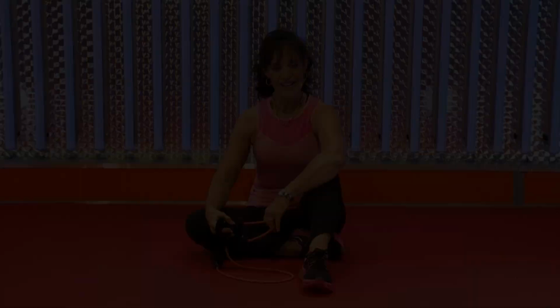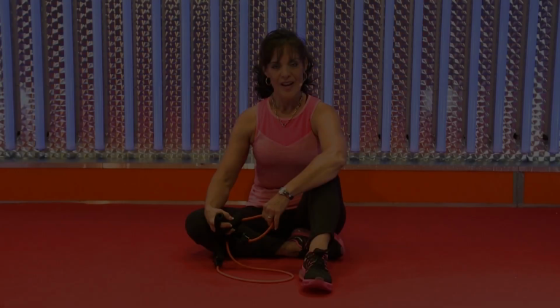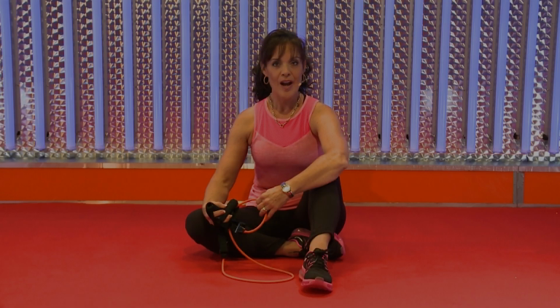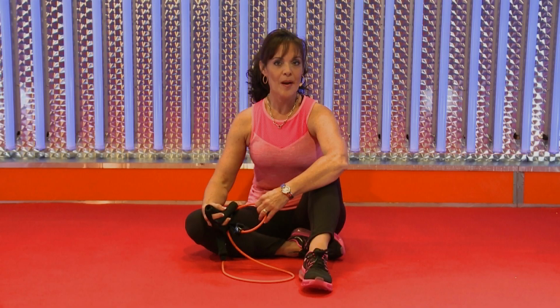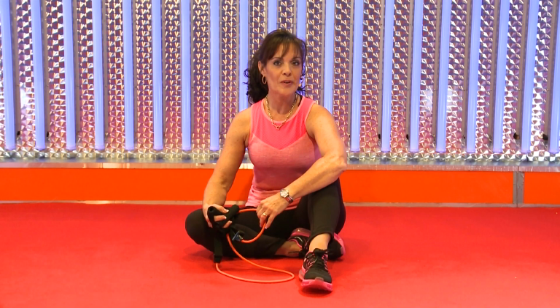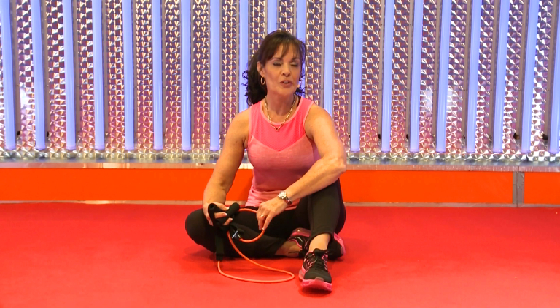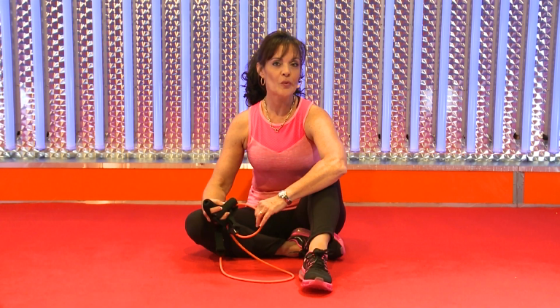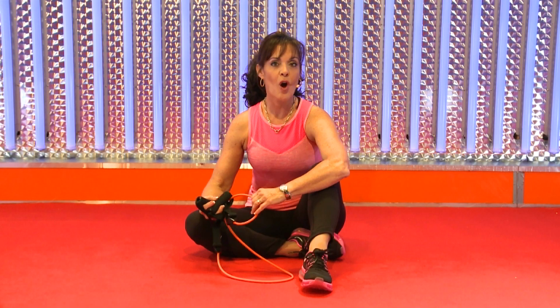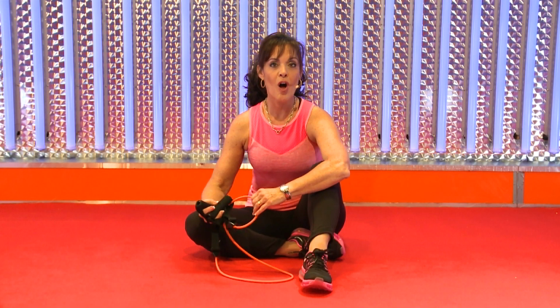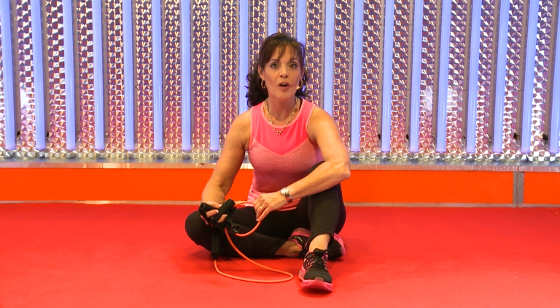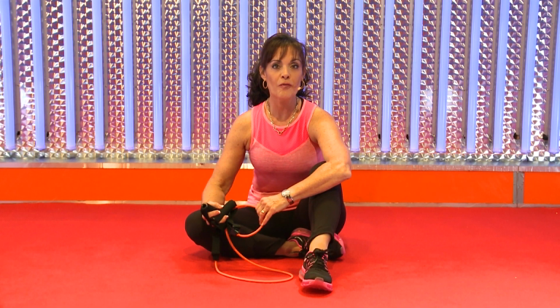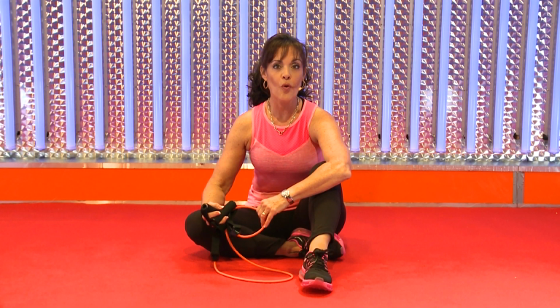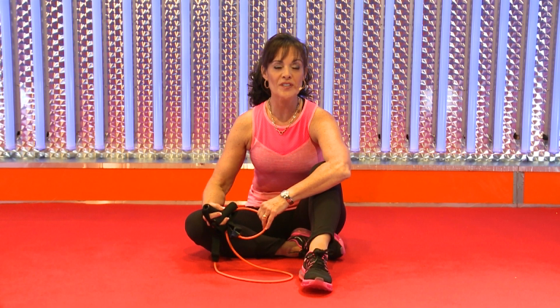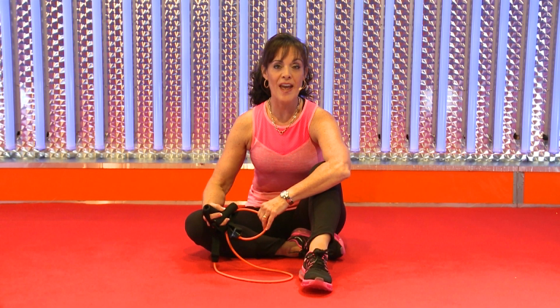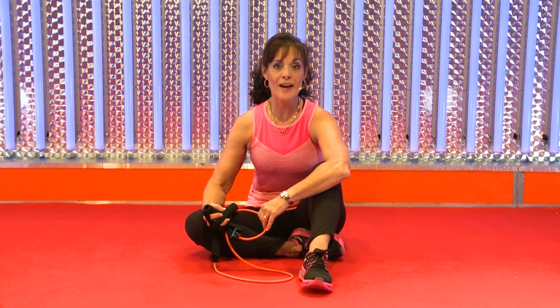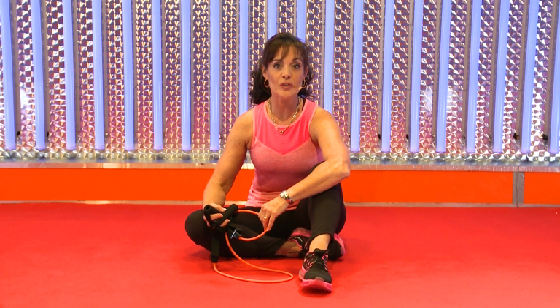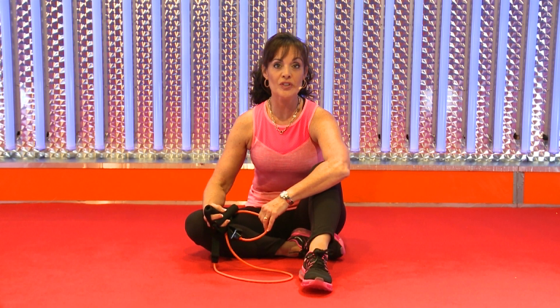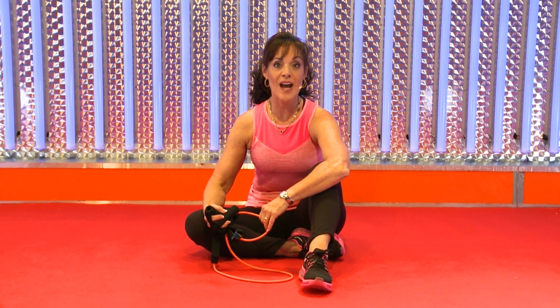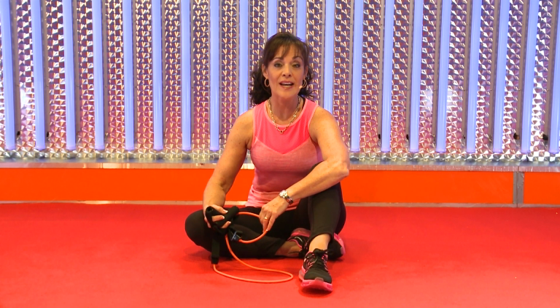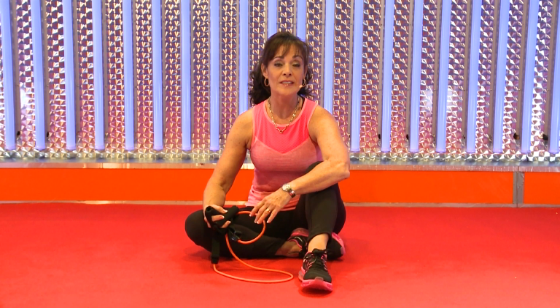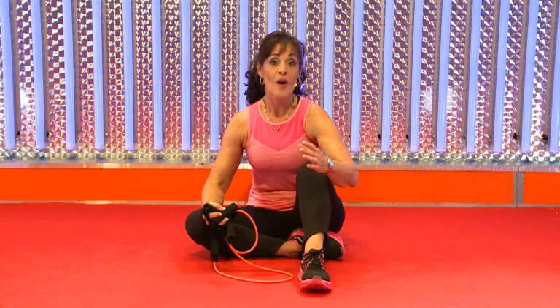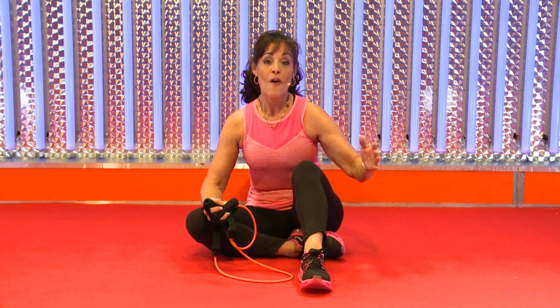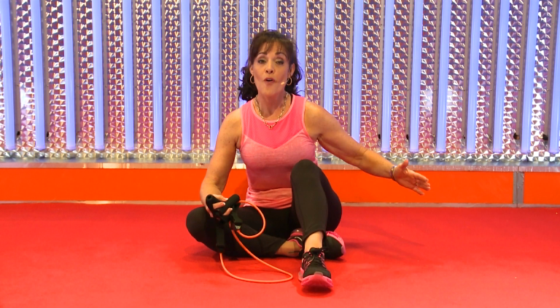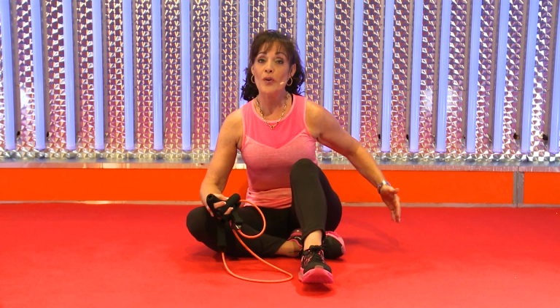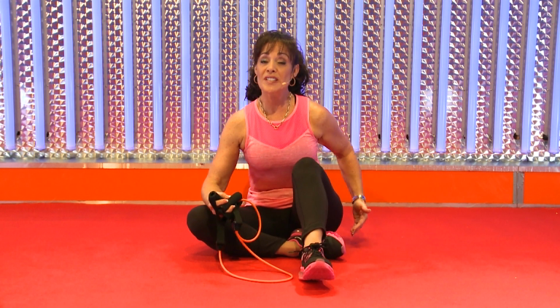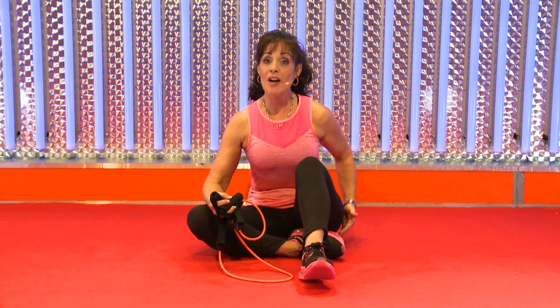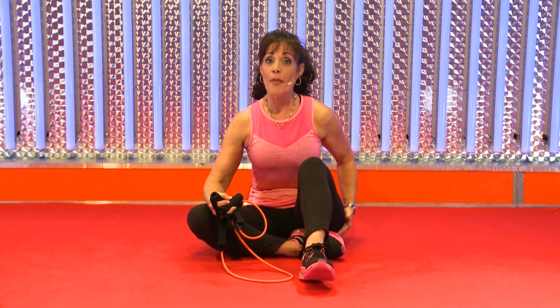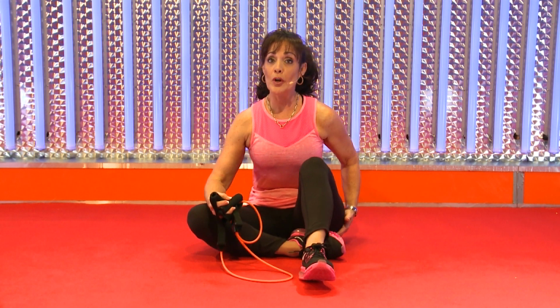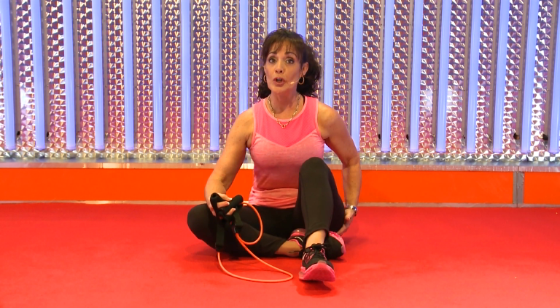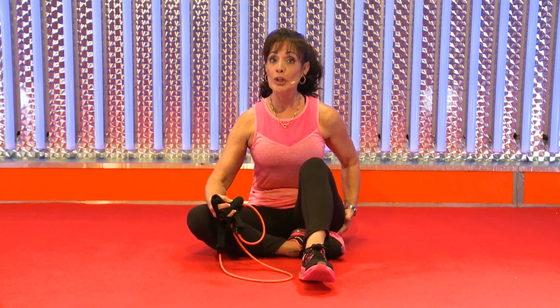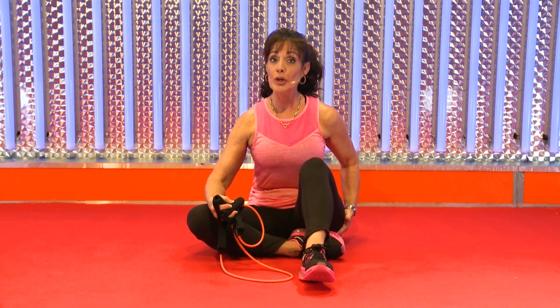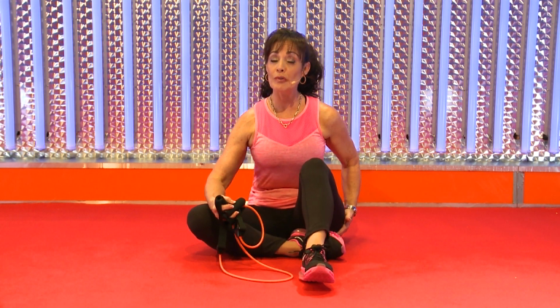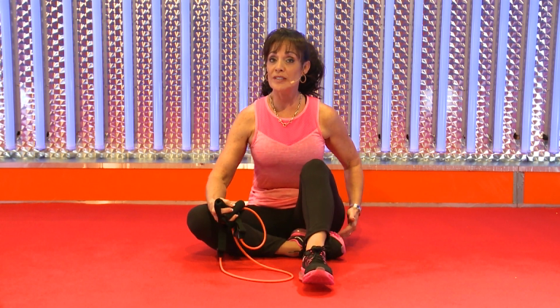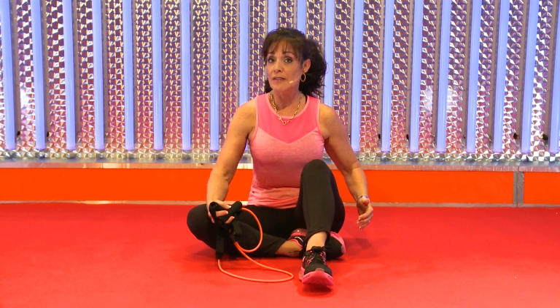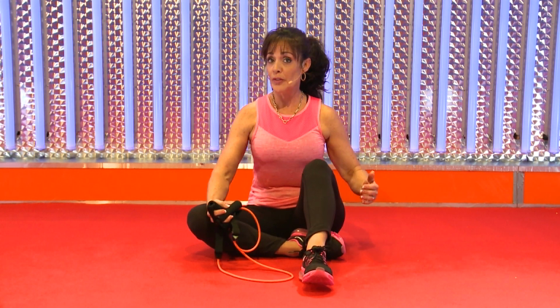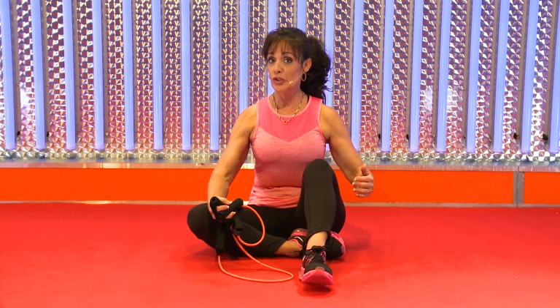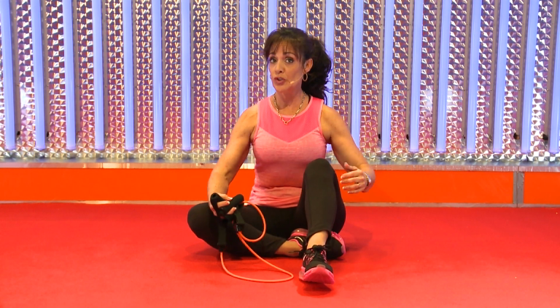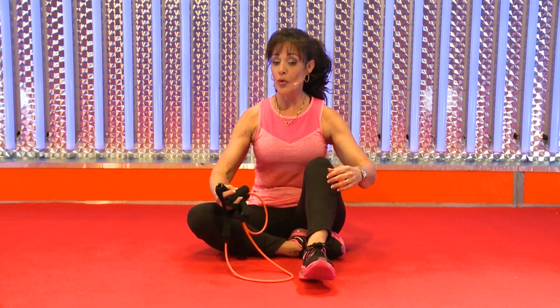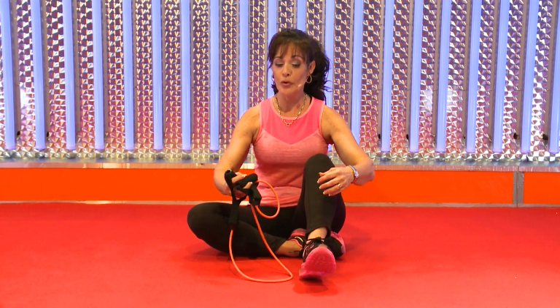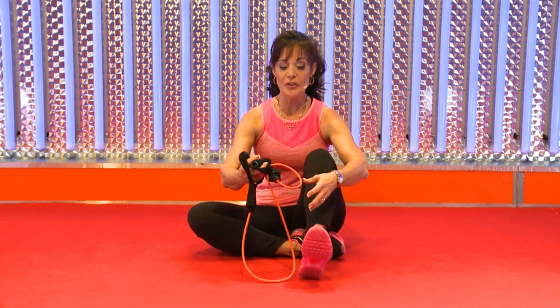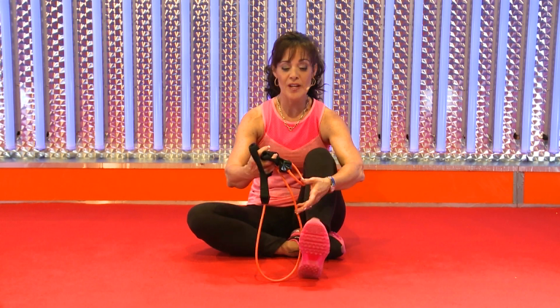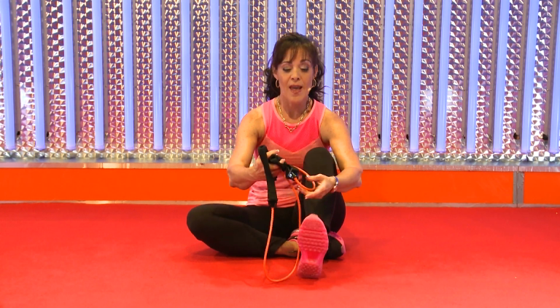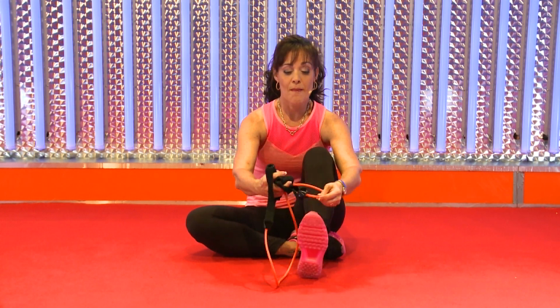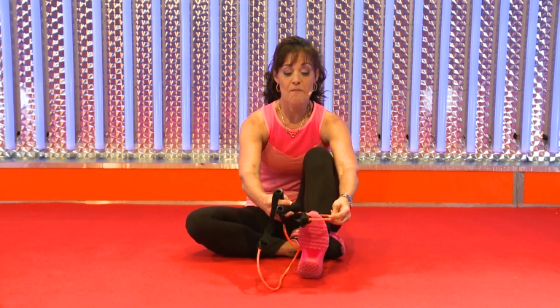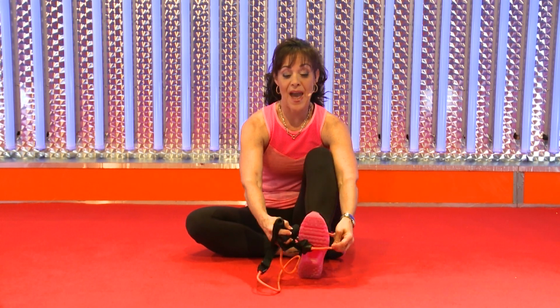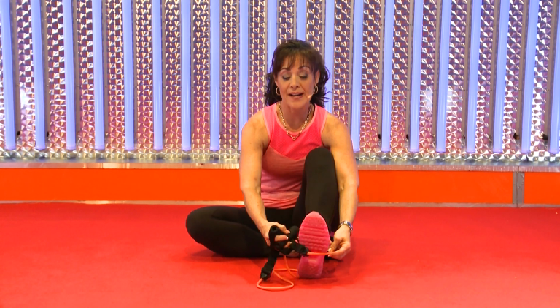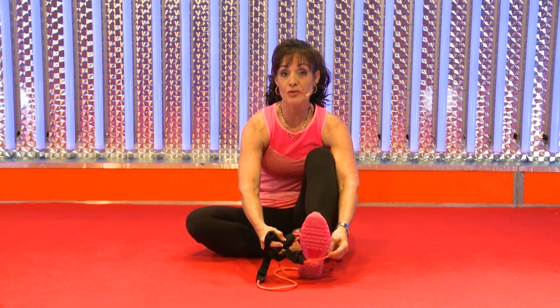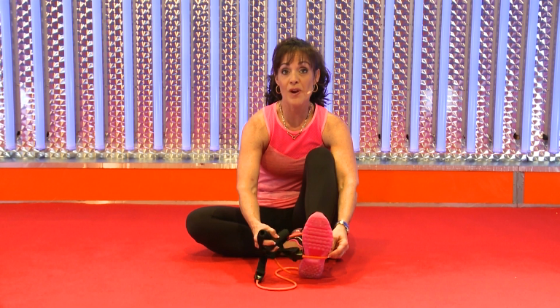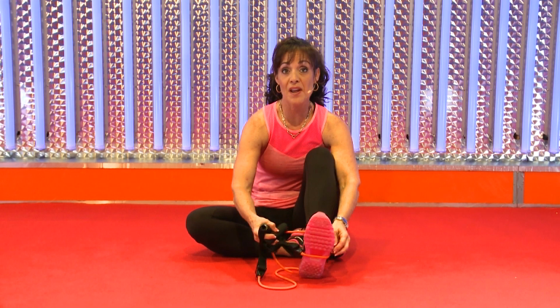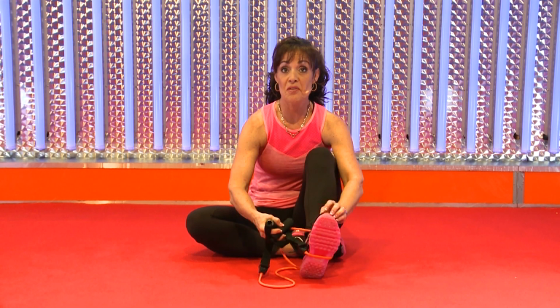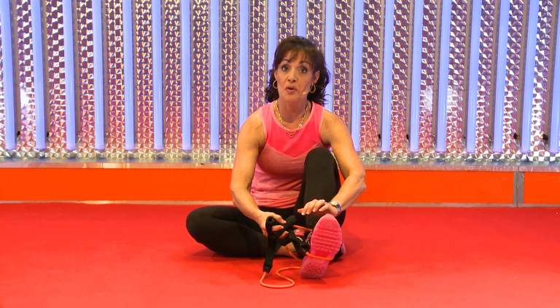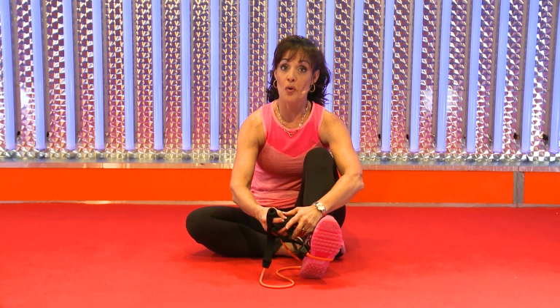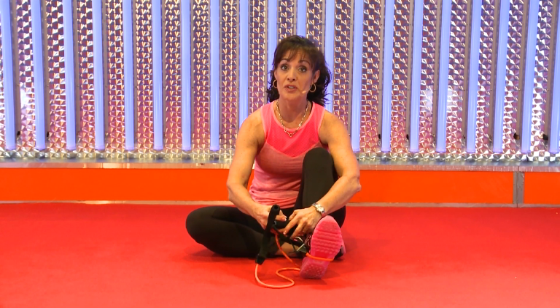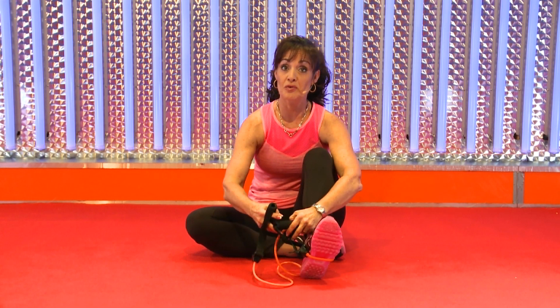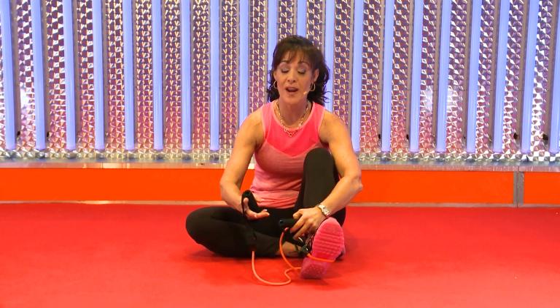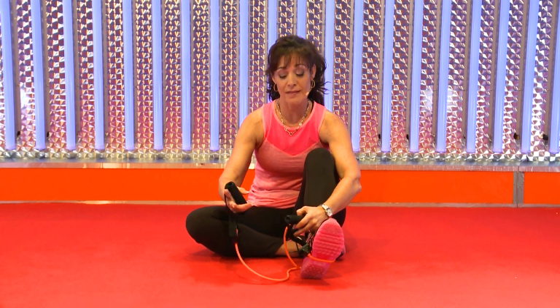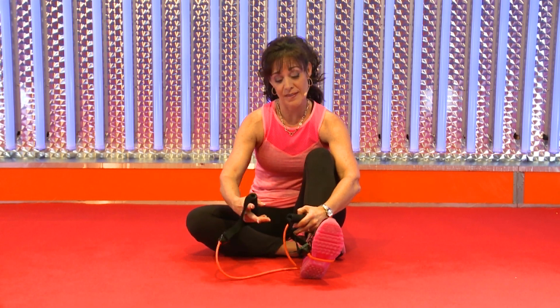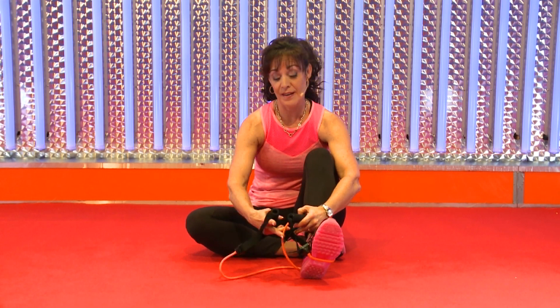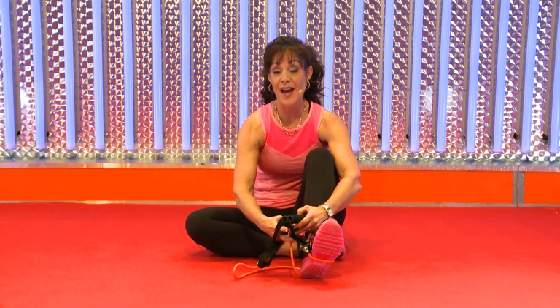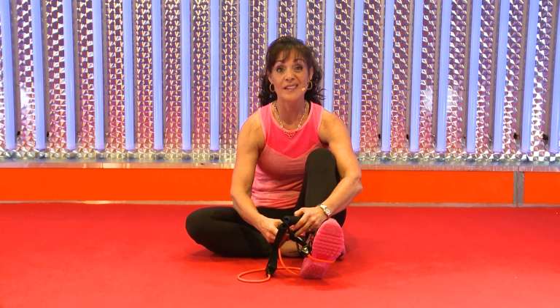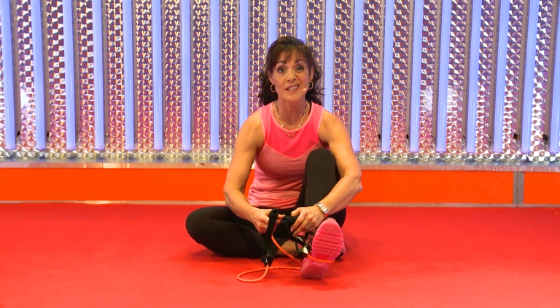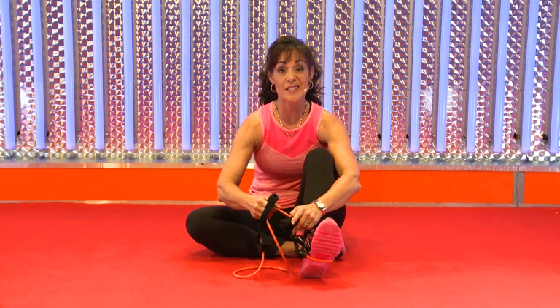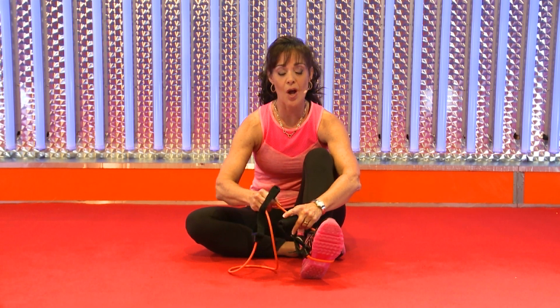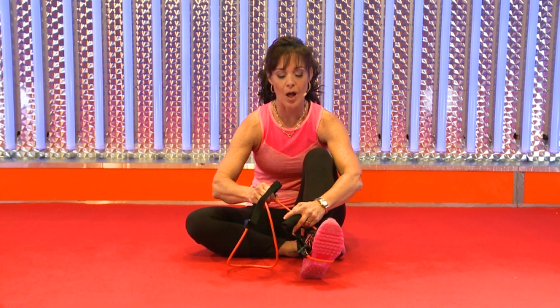I'm going to do an all-fours exercise focusing on the glutes, the shoulders, back strength, and core strength. It kind of does it all.